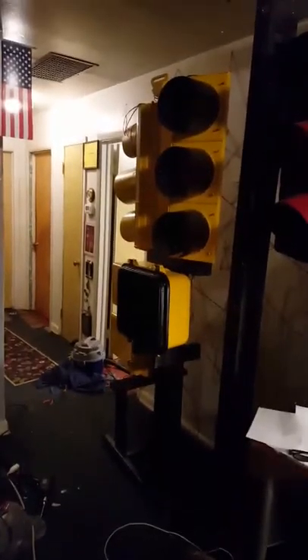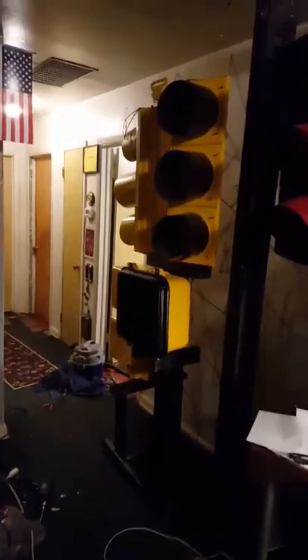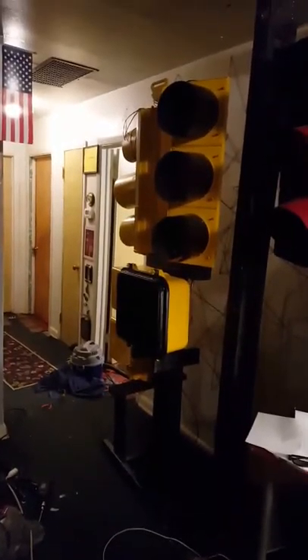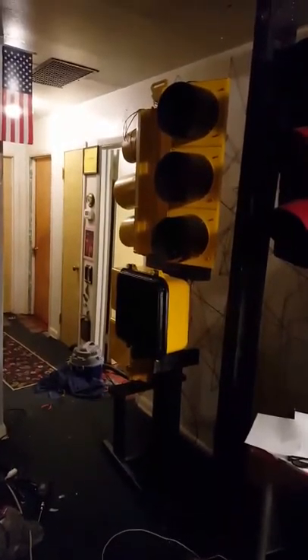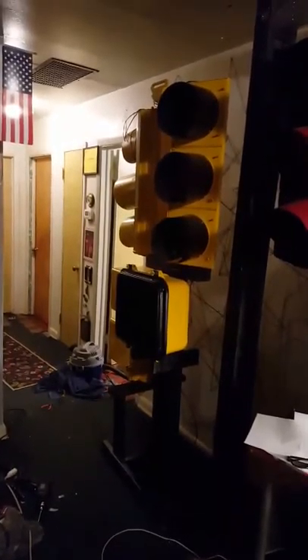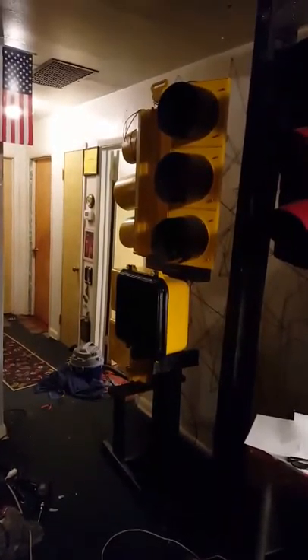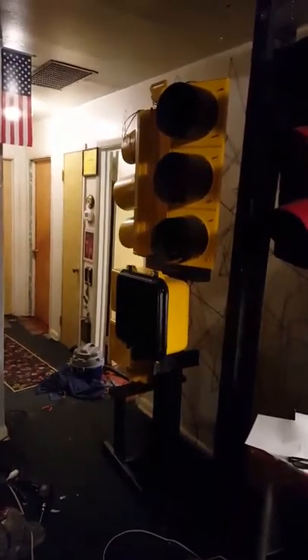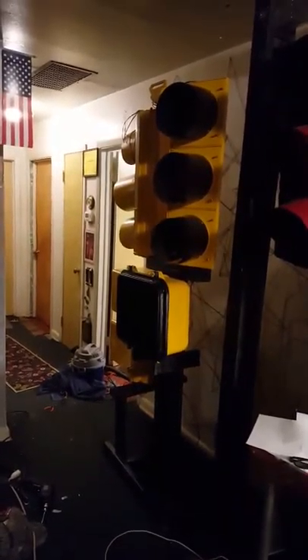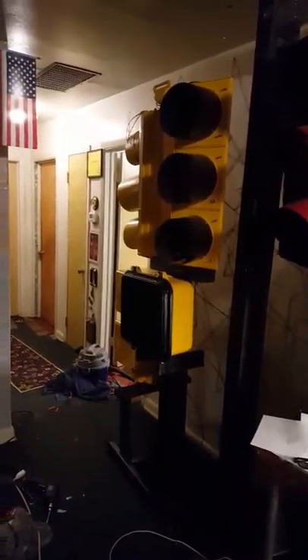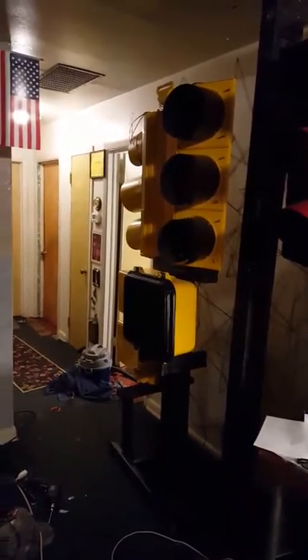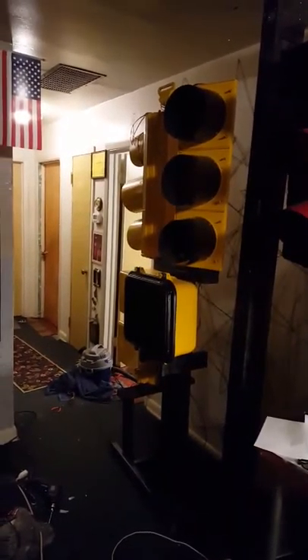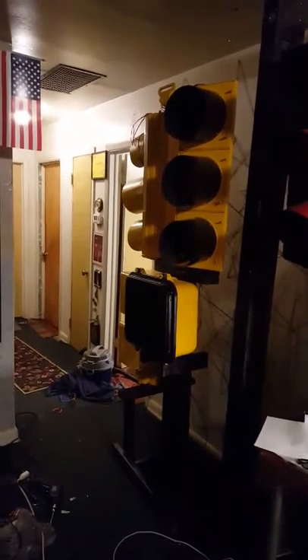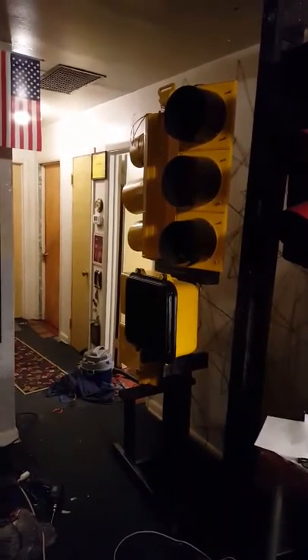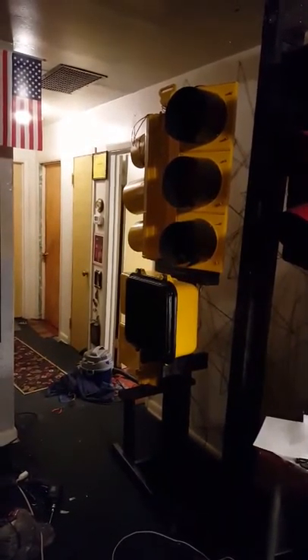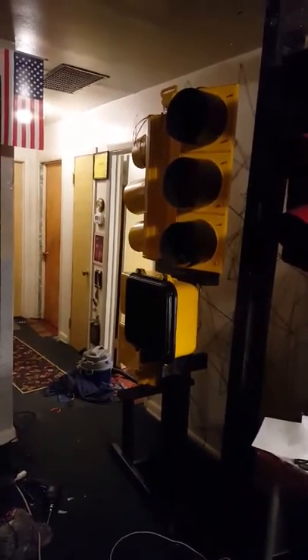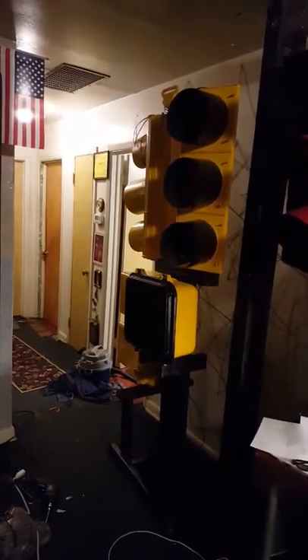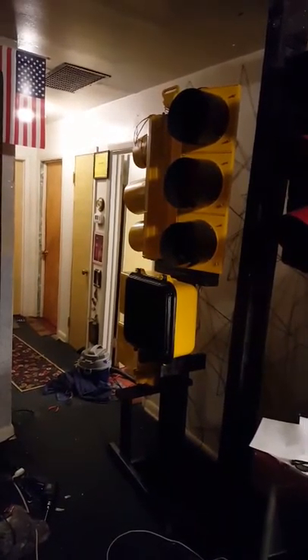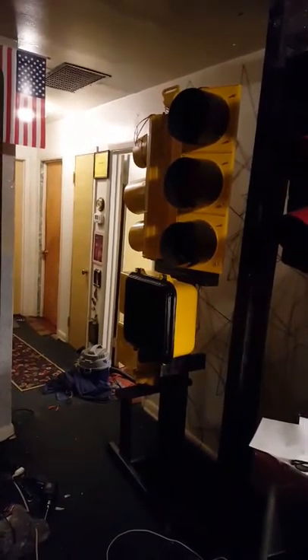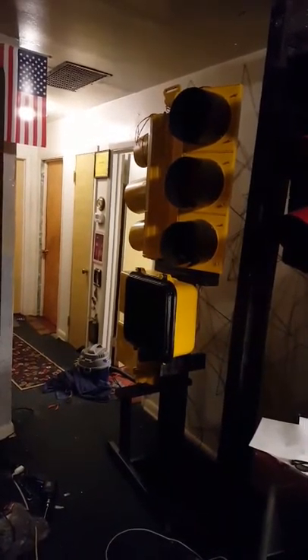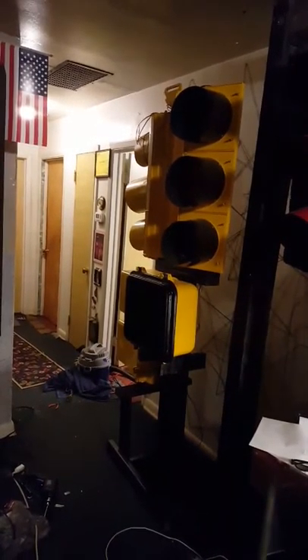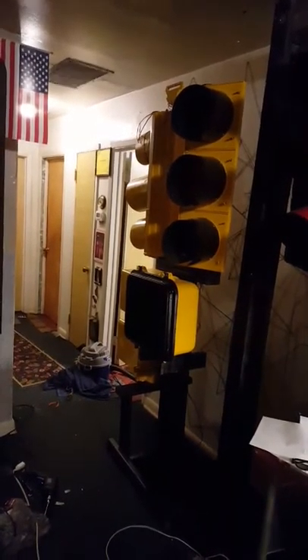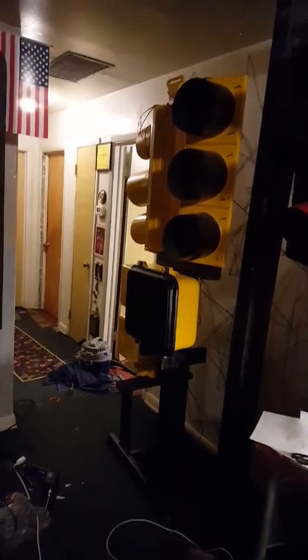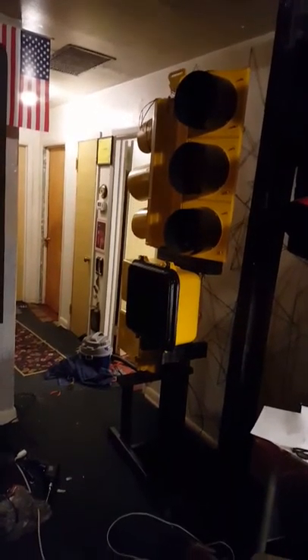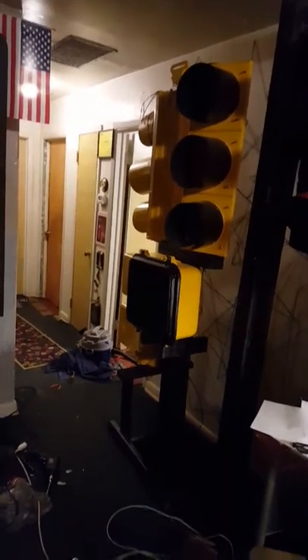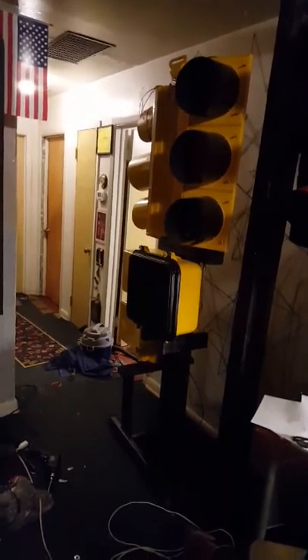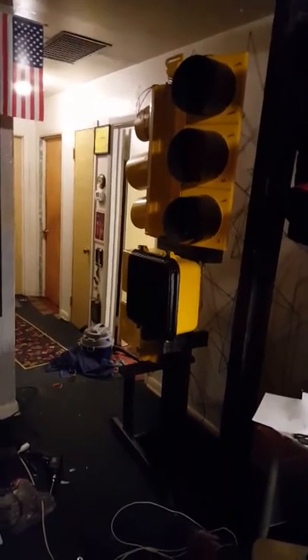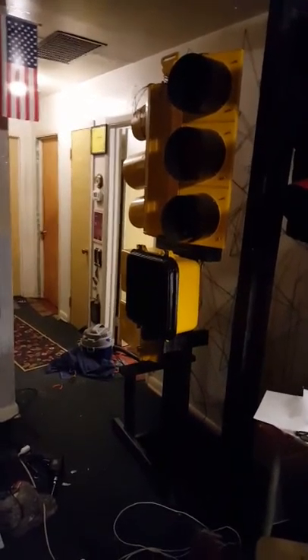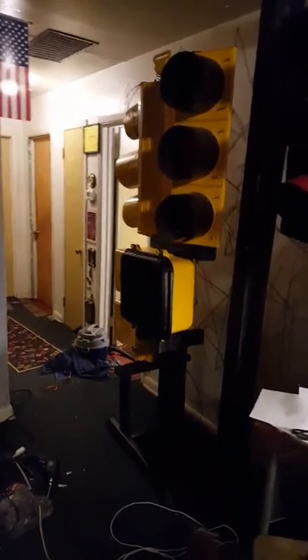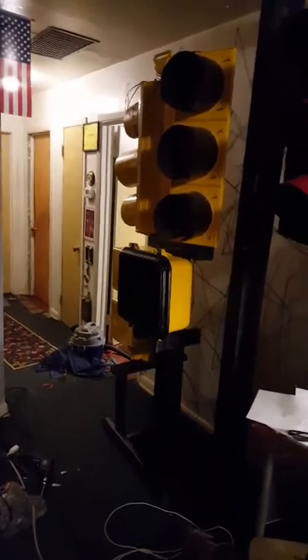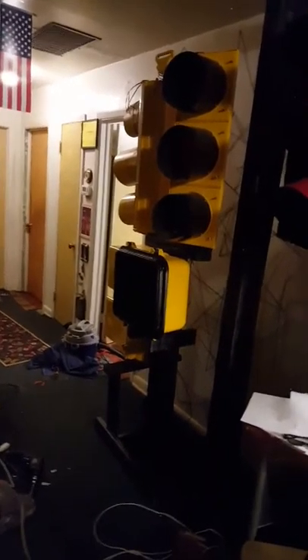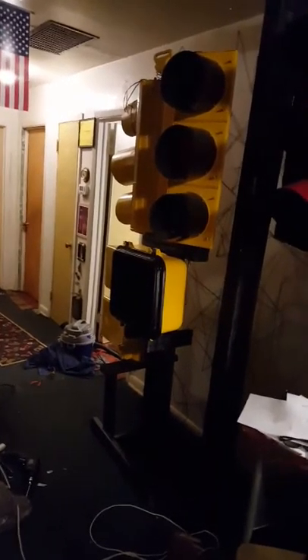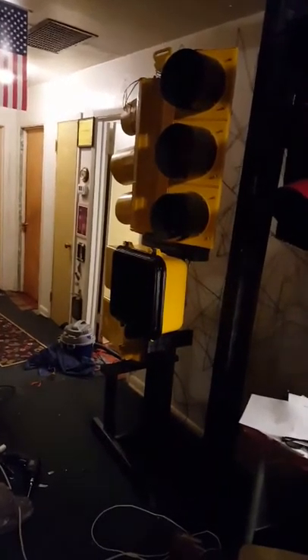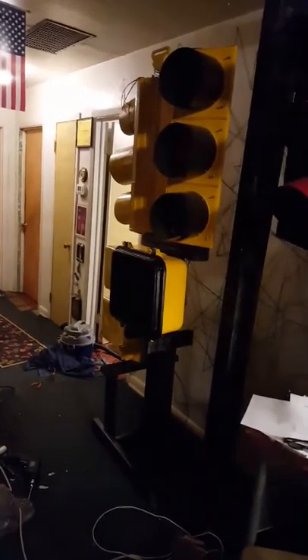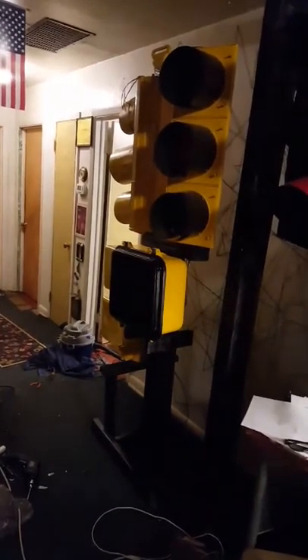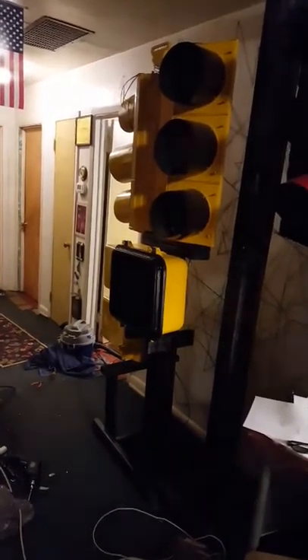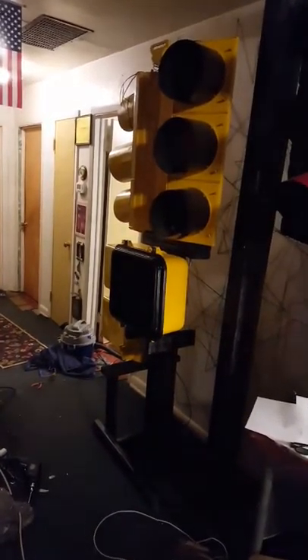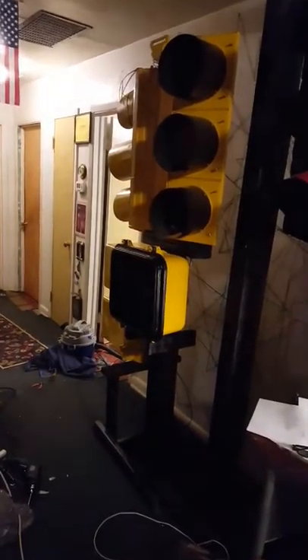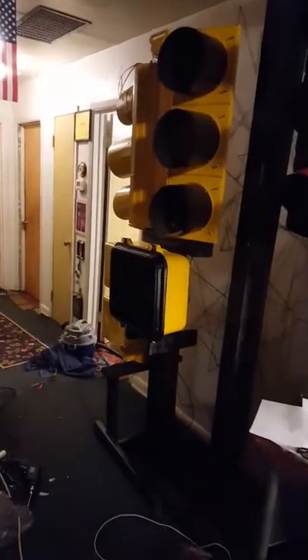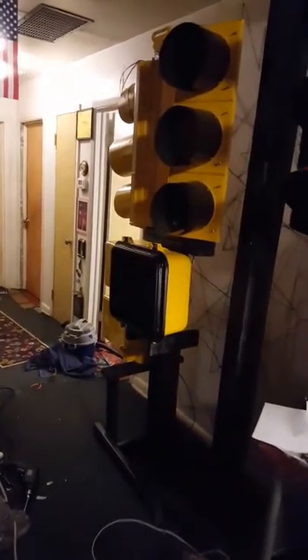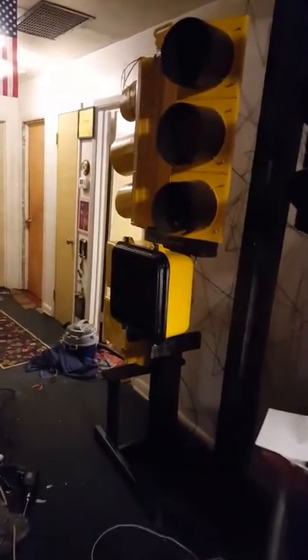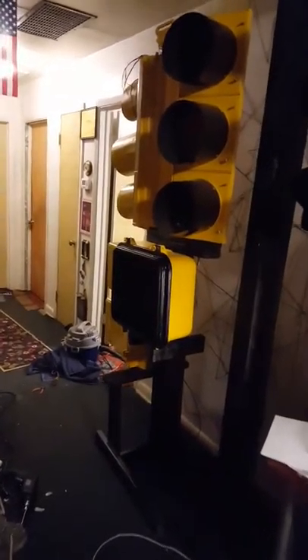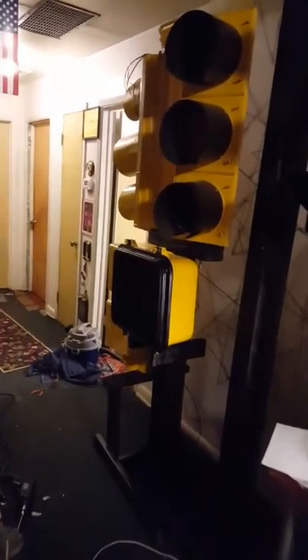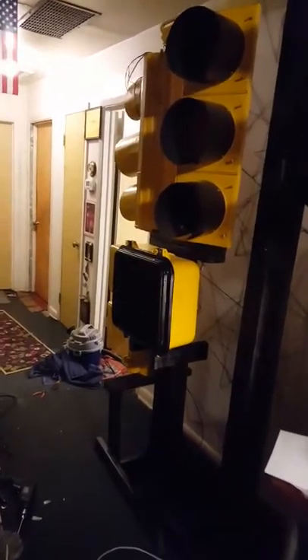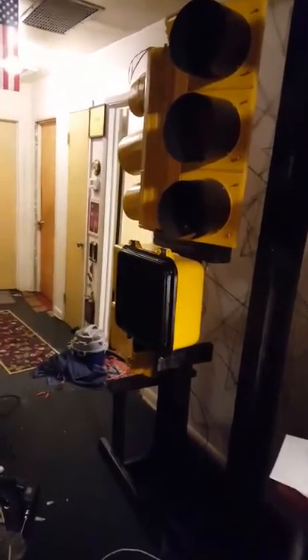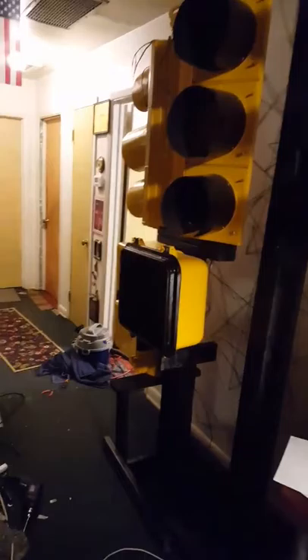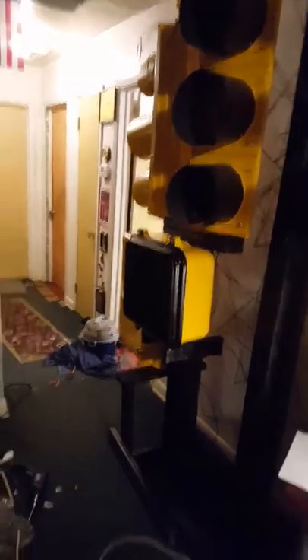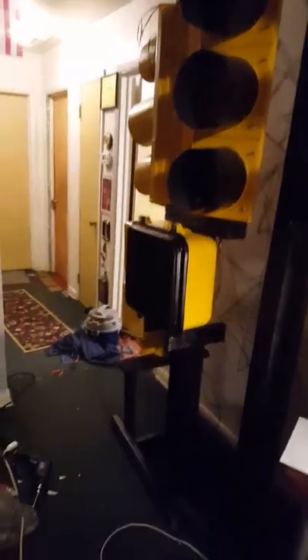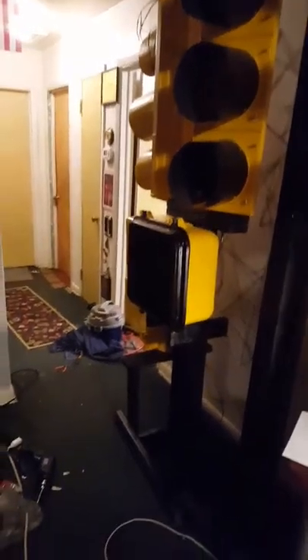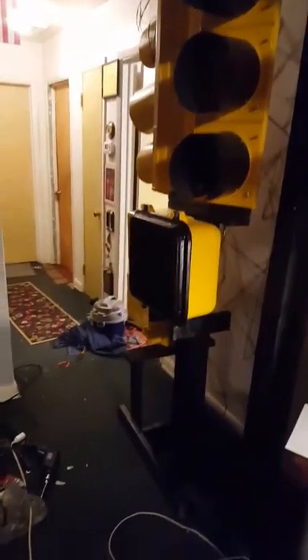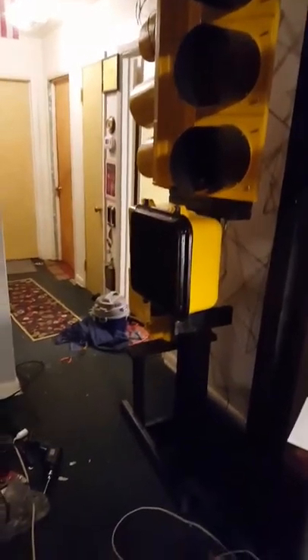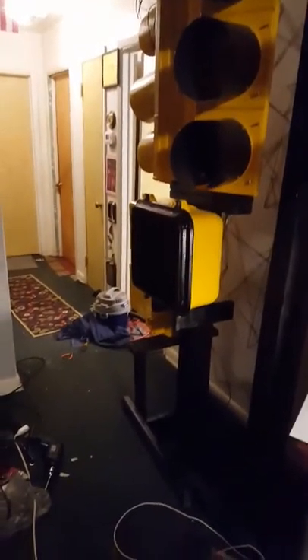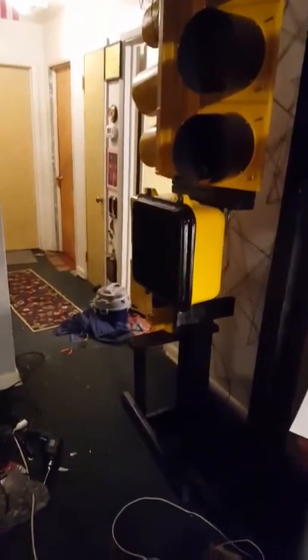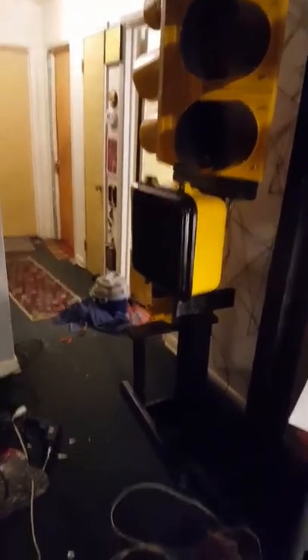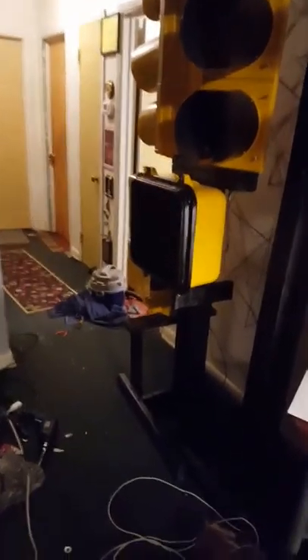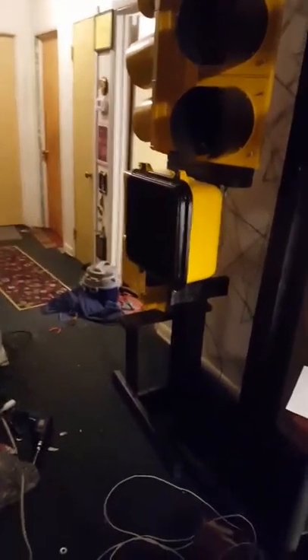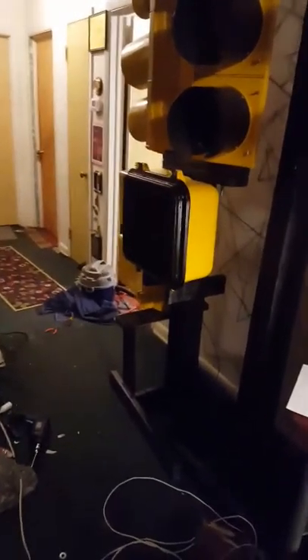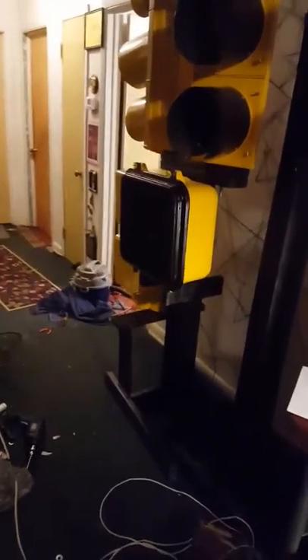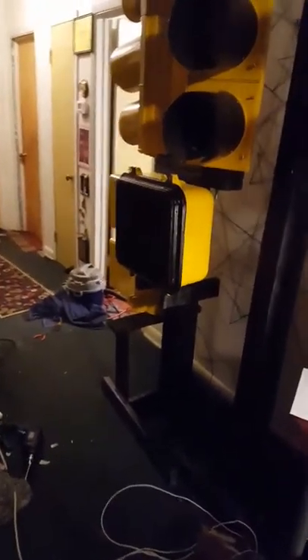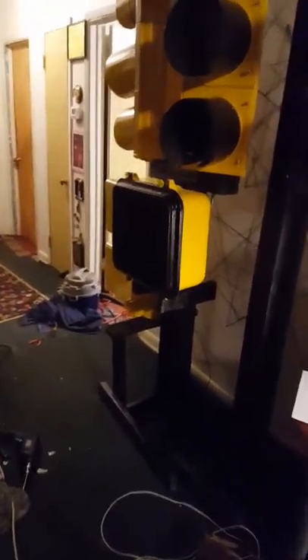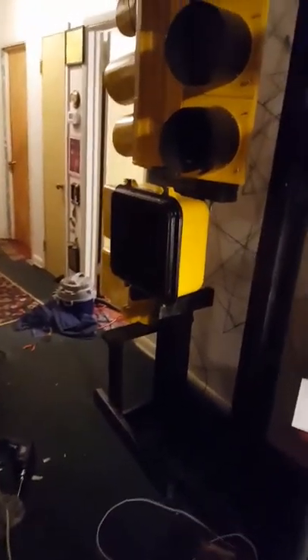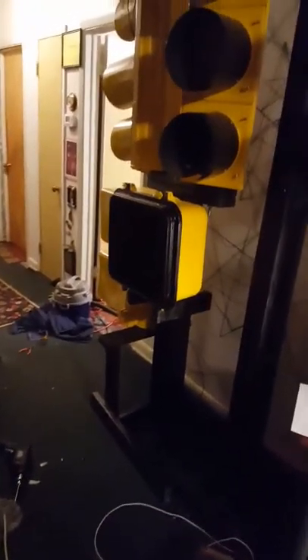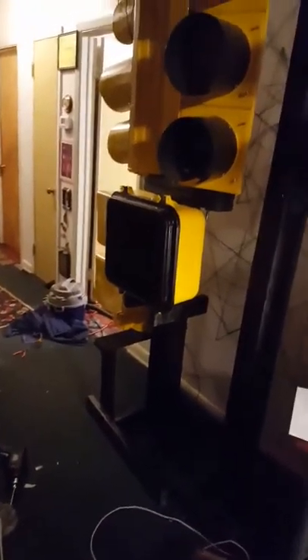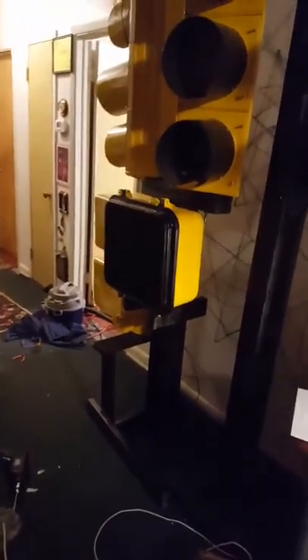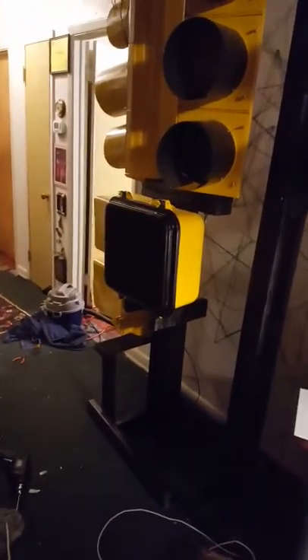Alrighty guys, finally got the signals on here on the stand I made from yesterday.